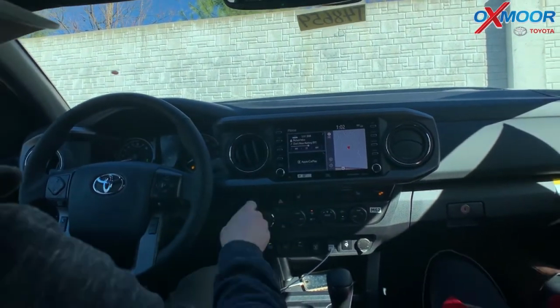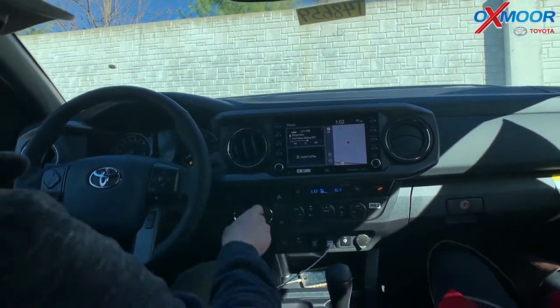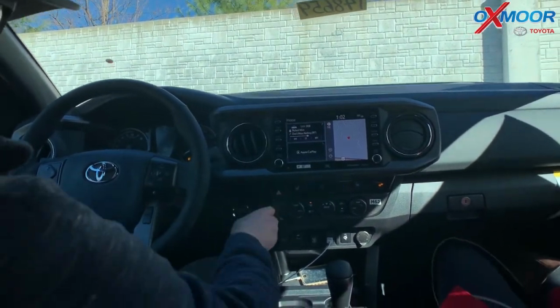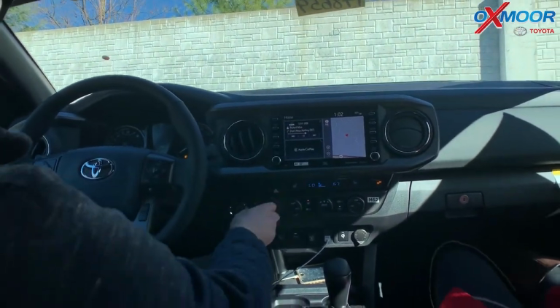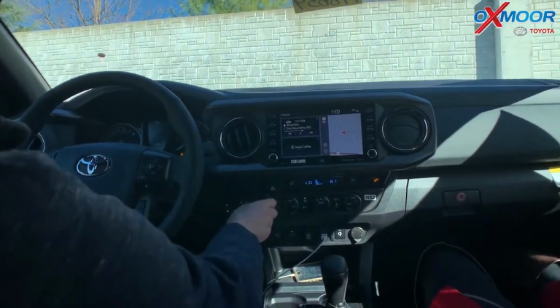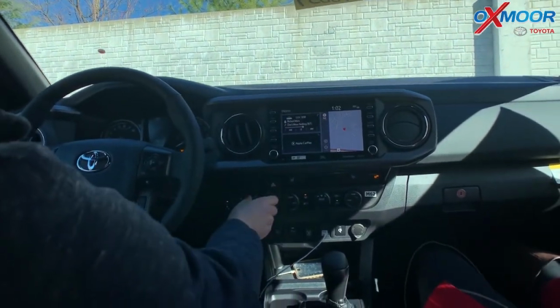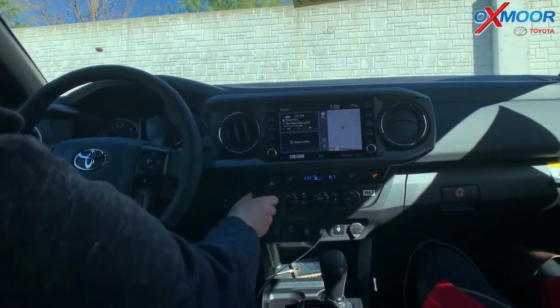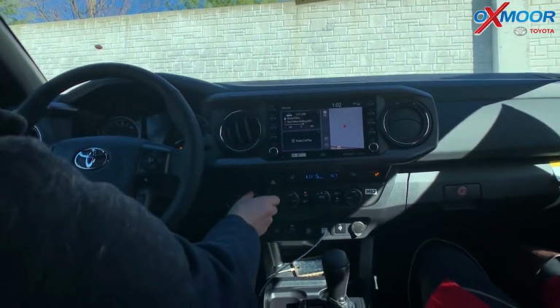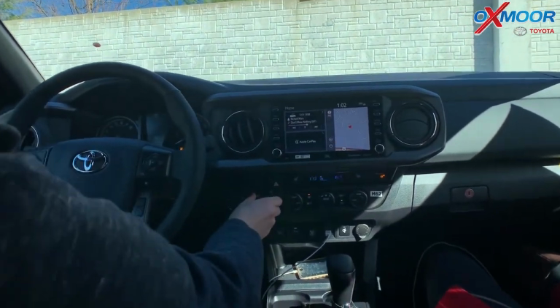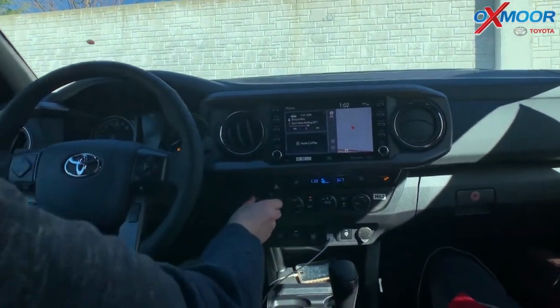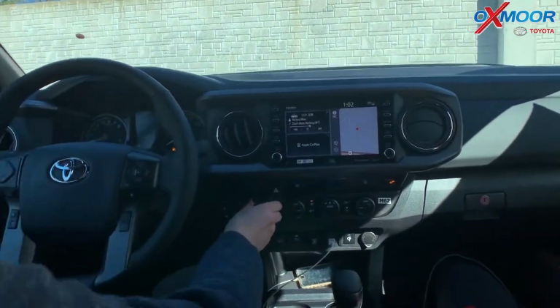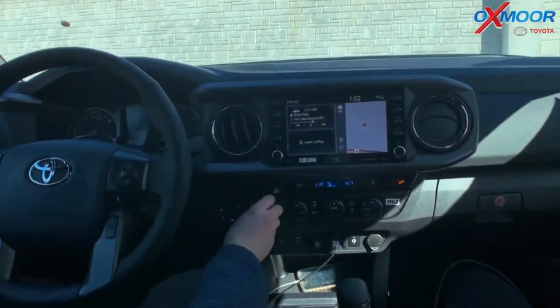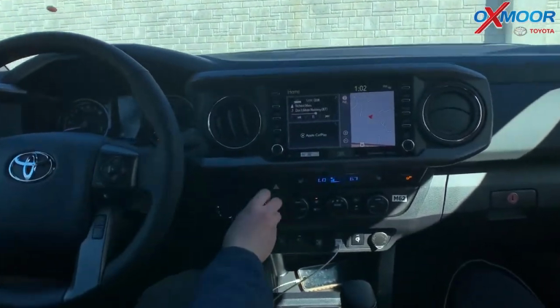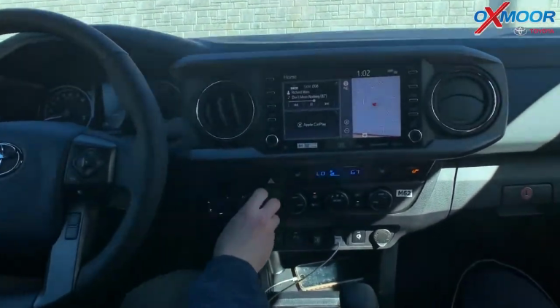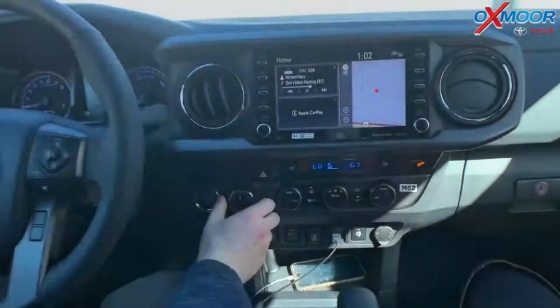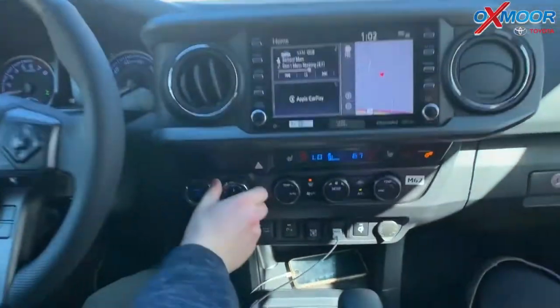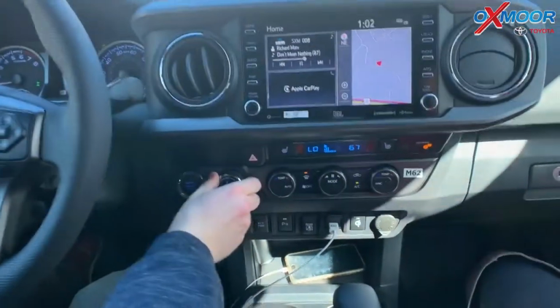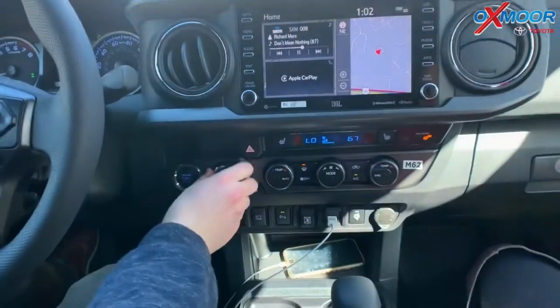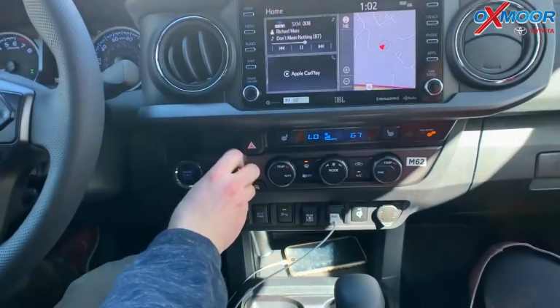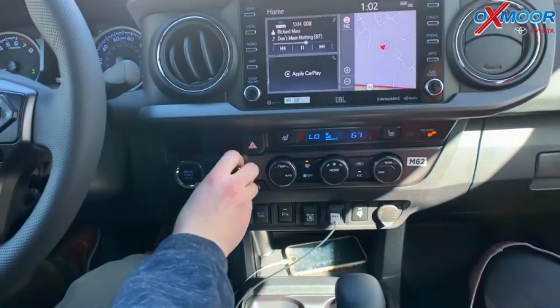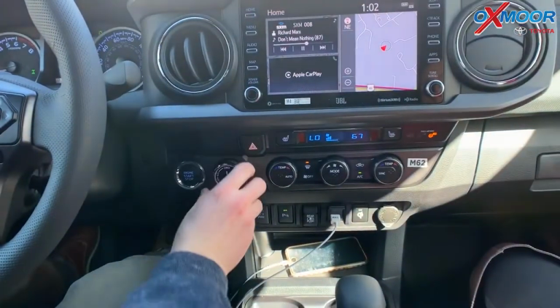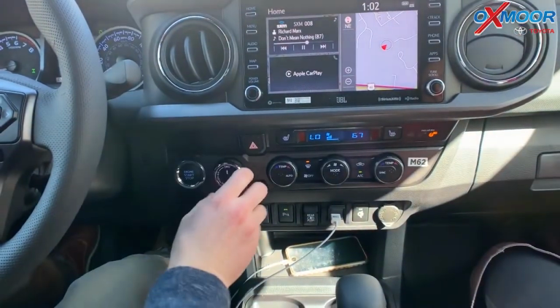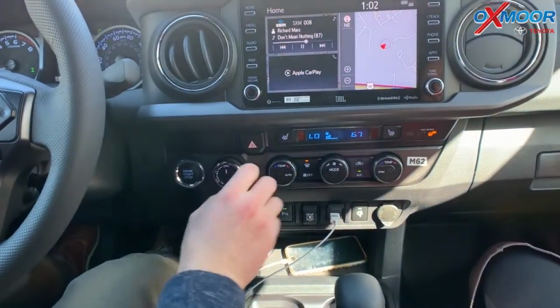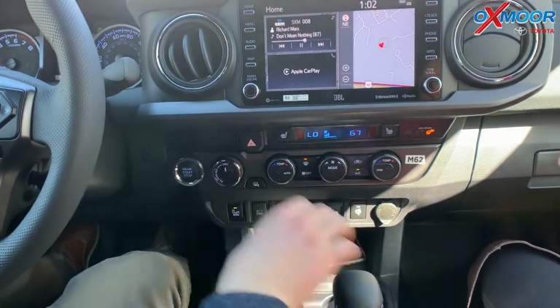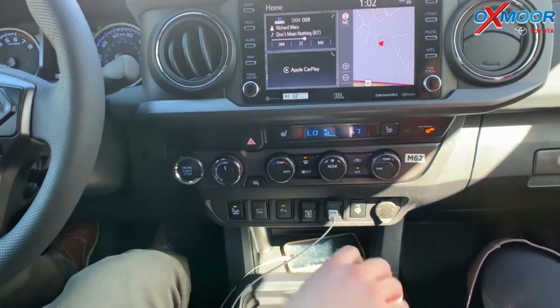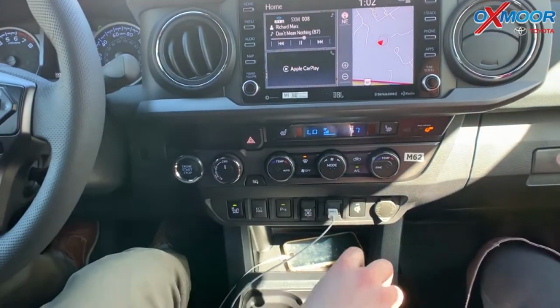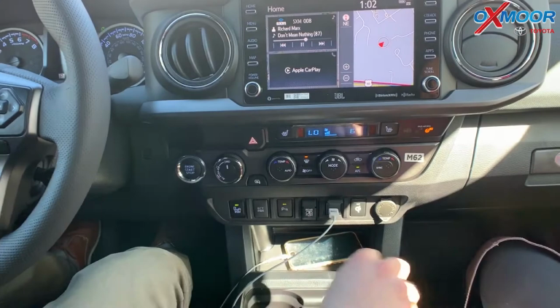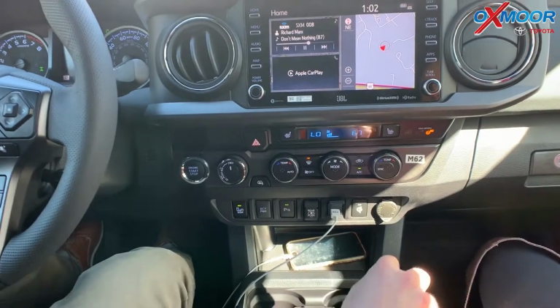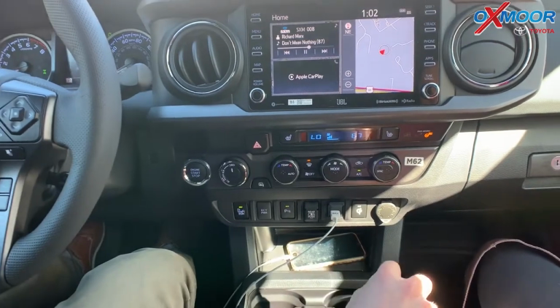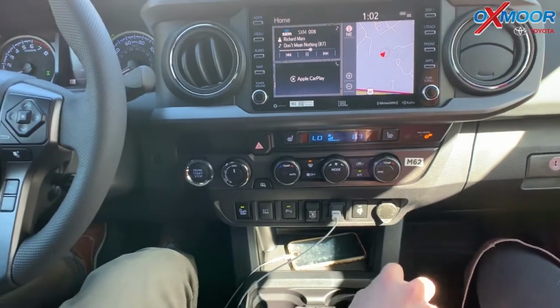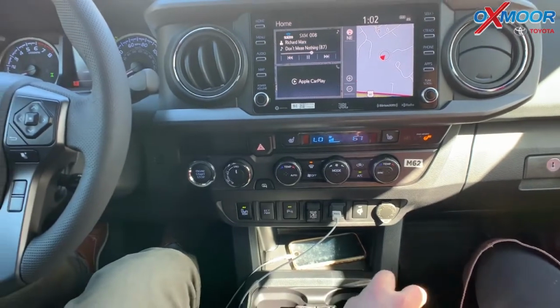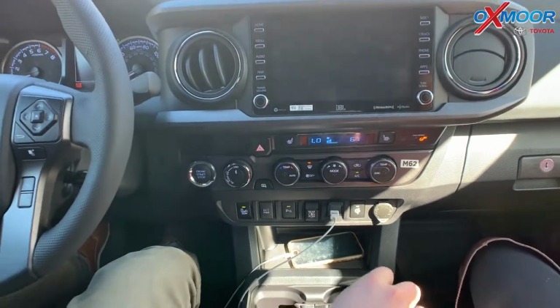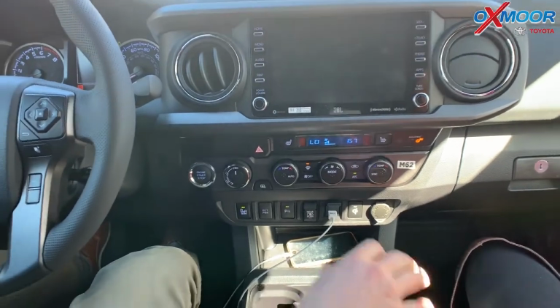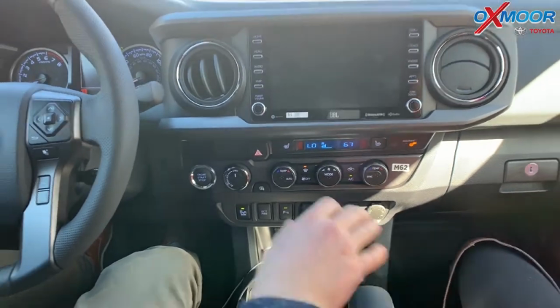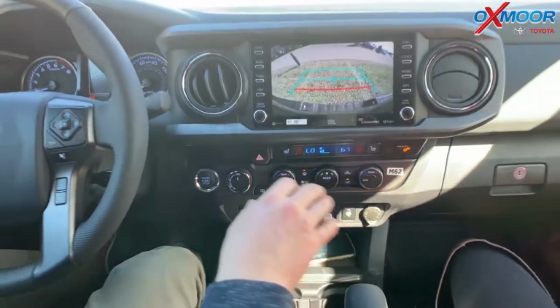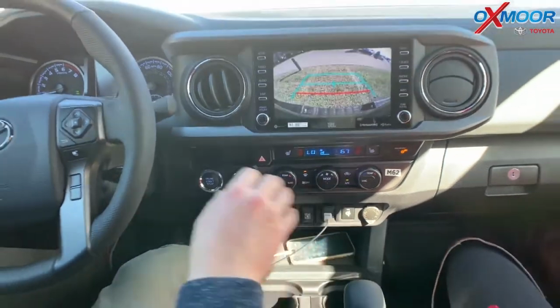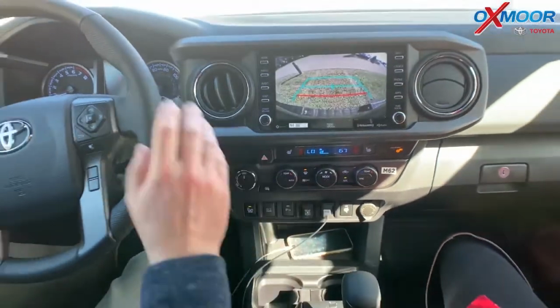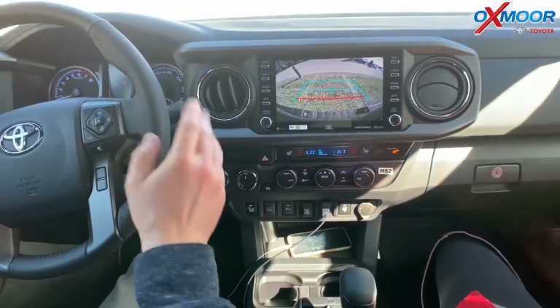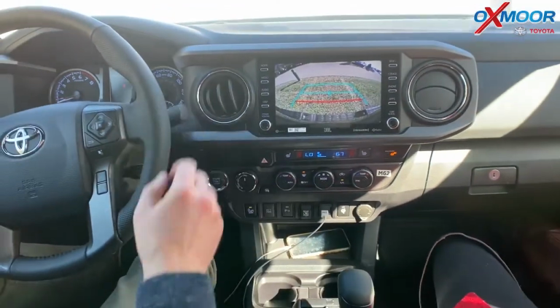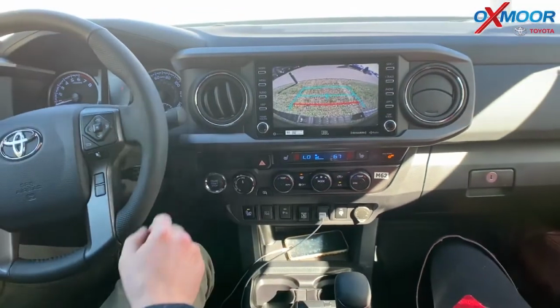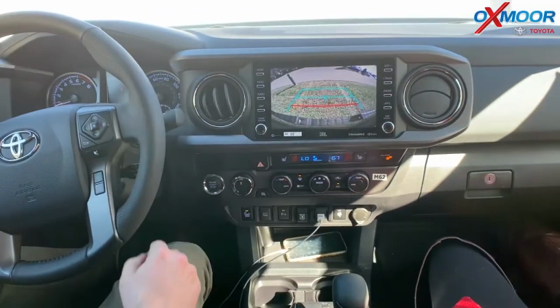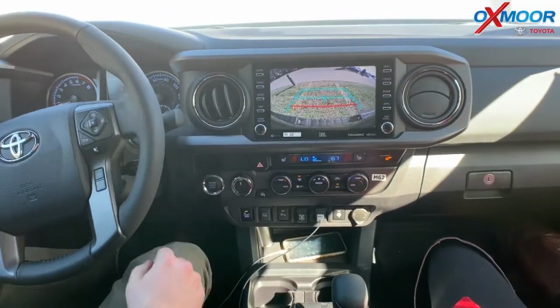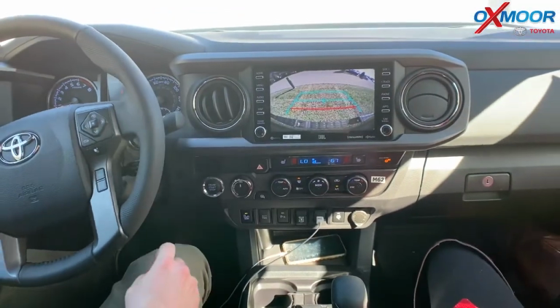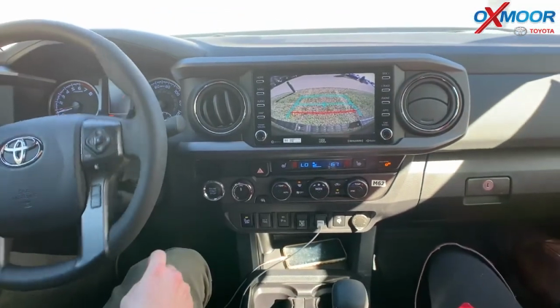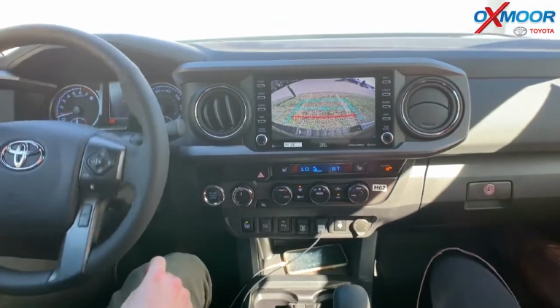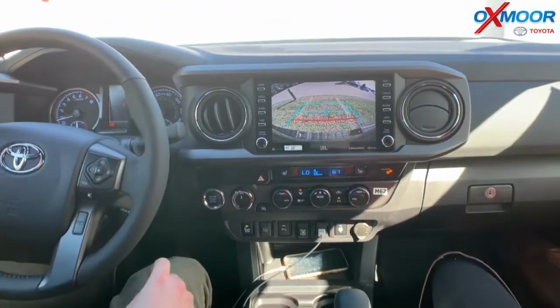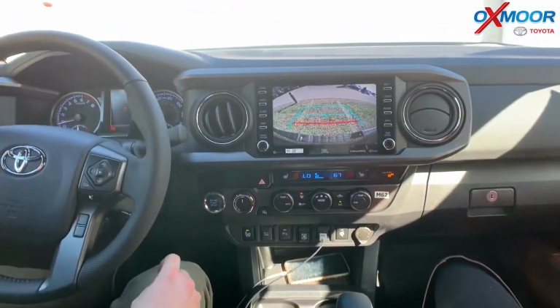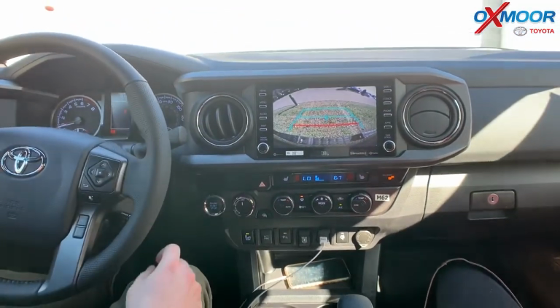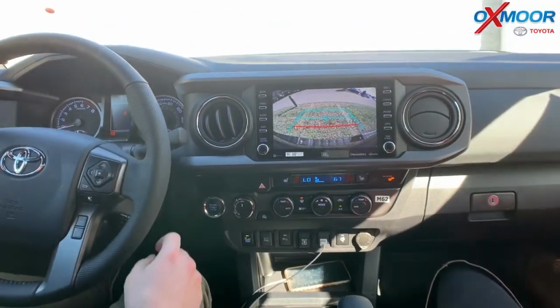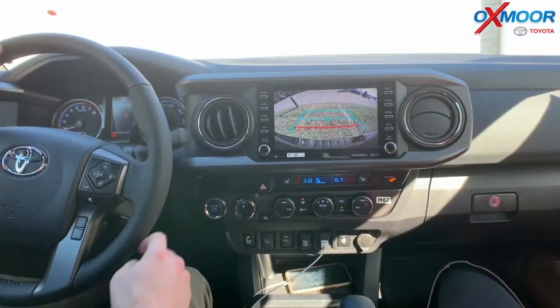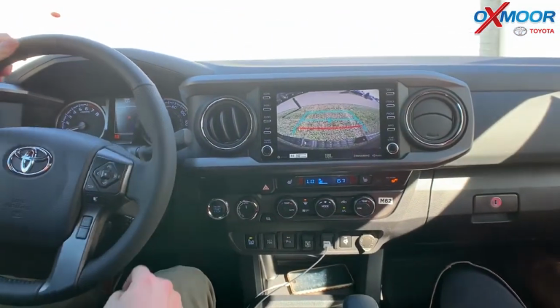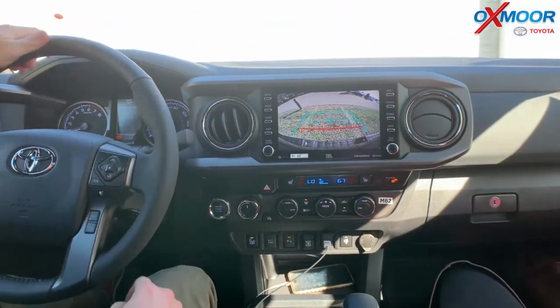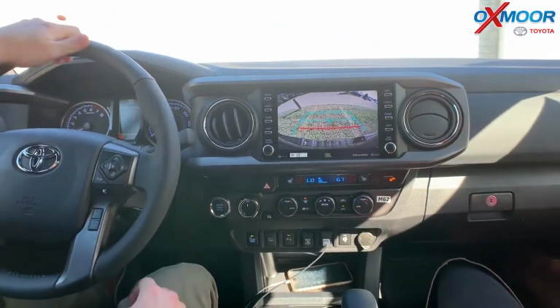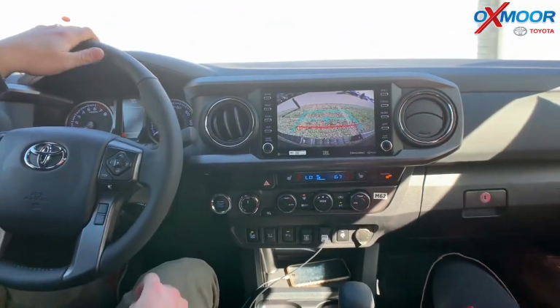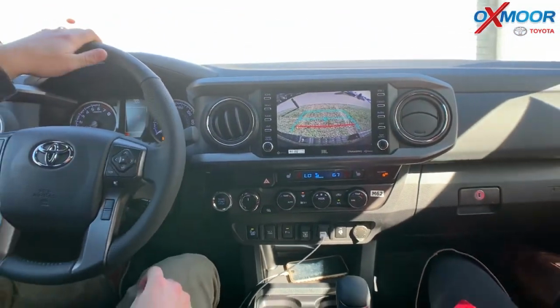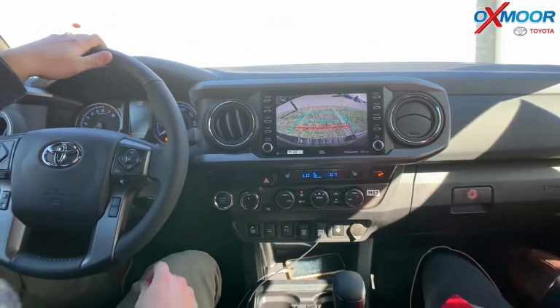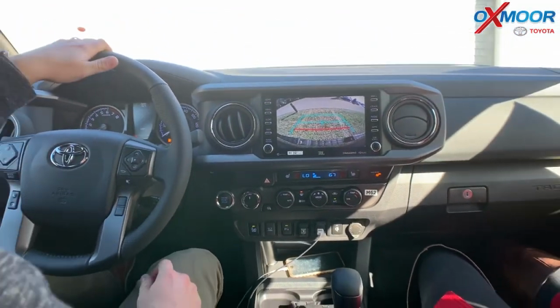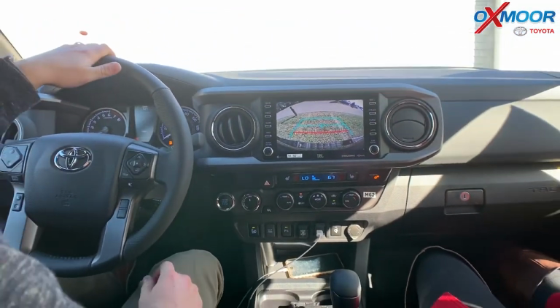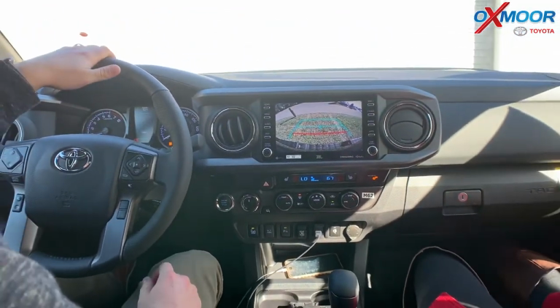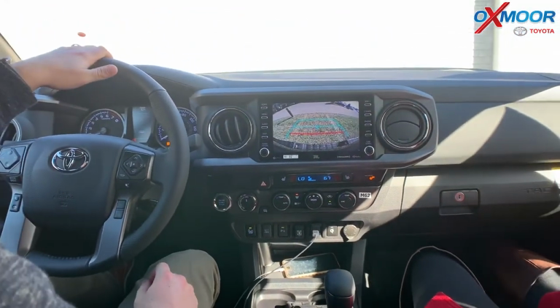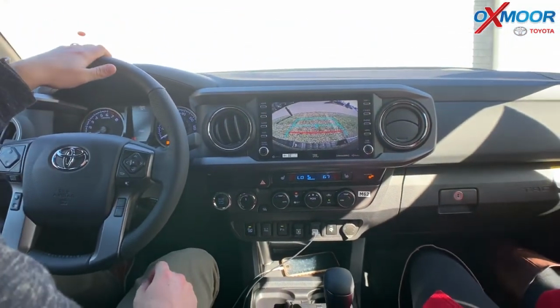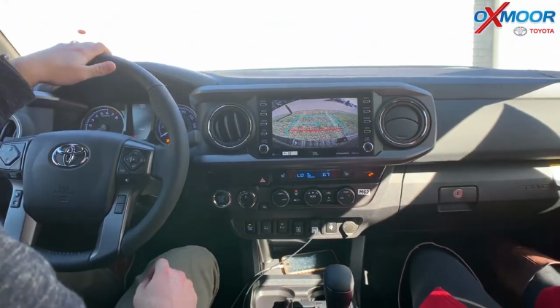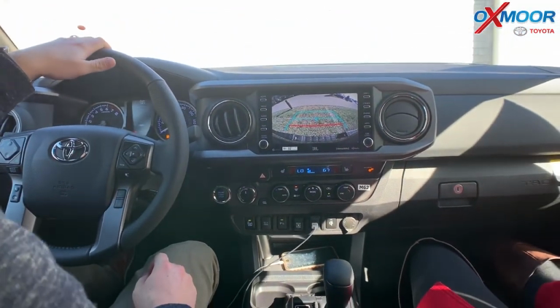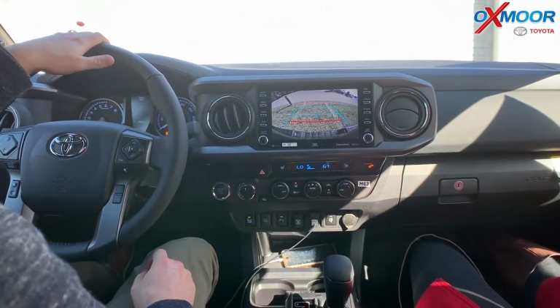You only want to be in four-low when using crawl control, and you don't want to use this on pavement. Cool little demonstration.